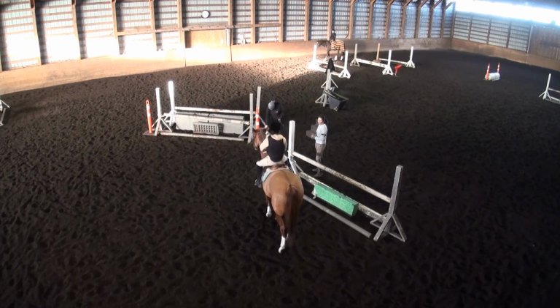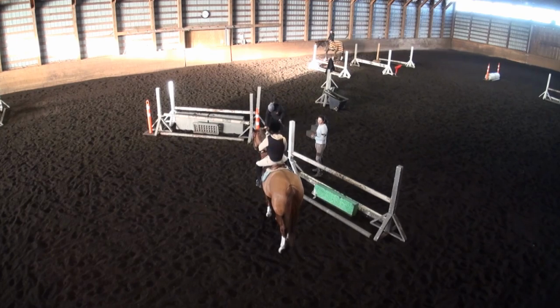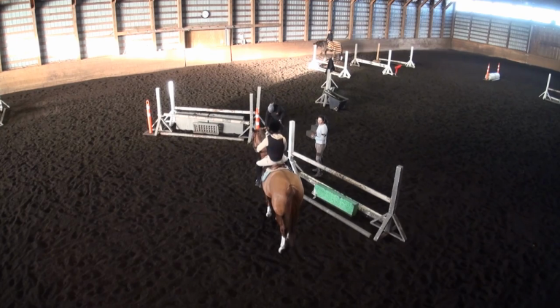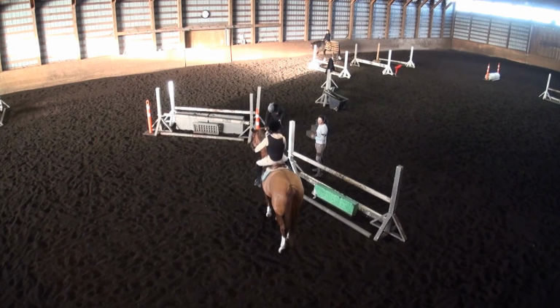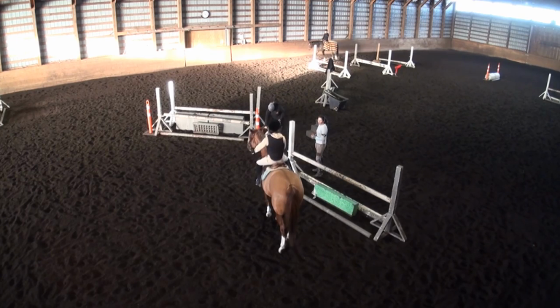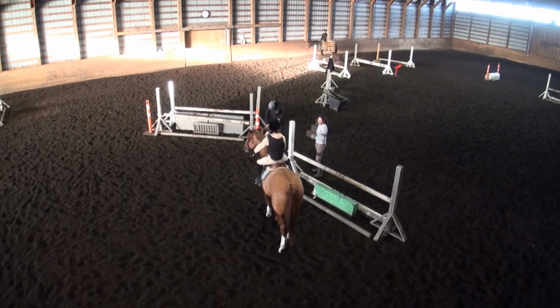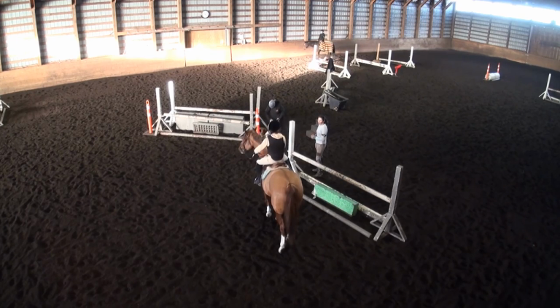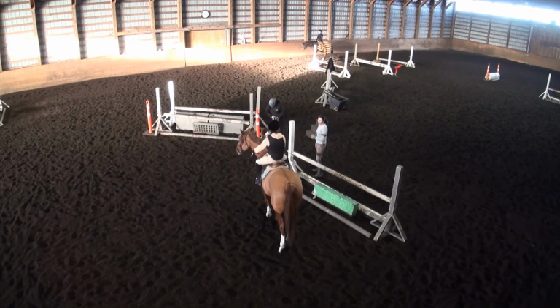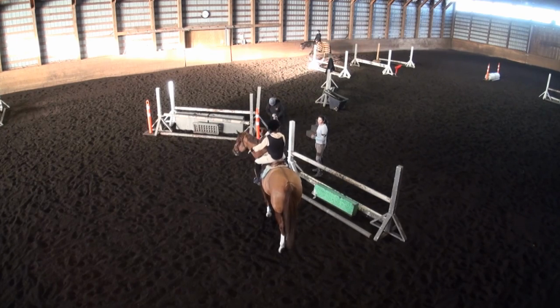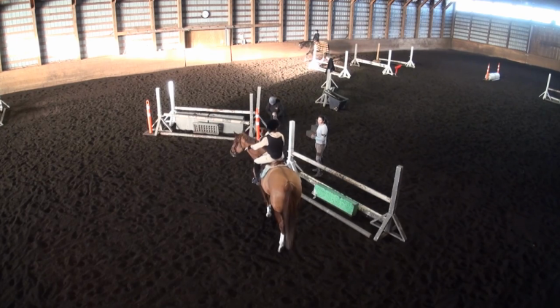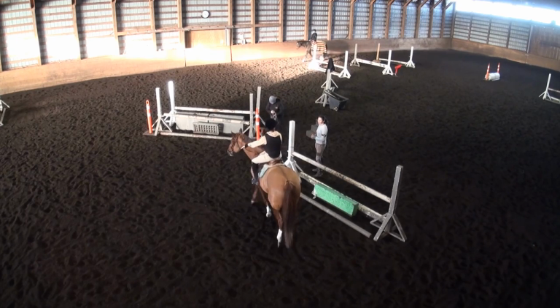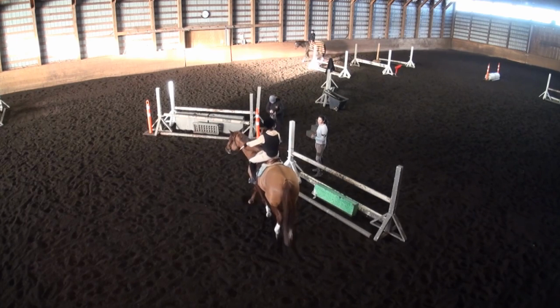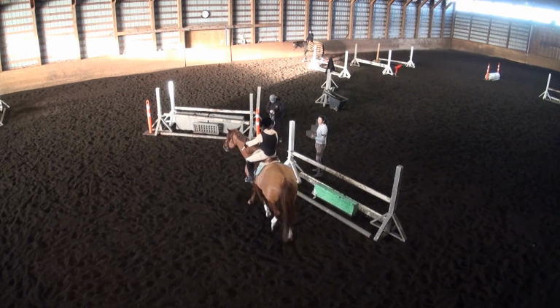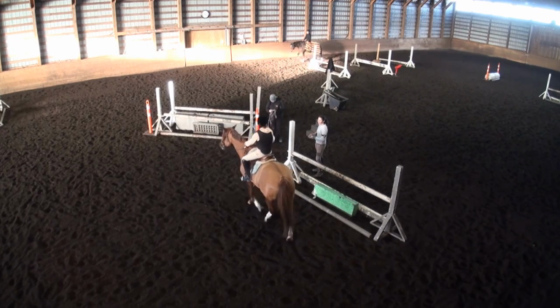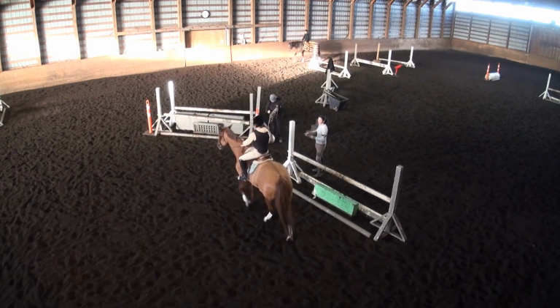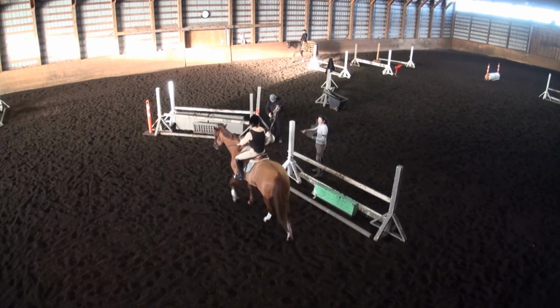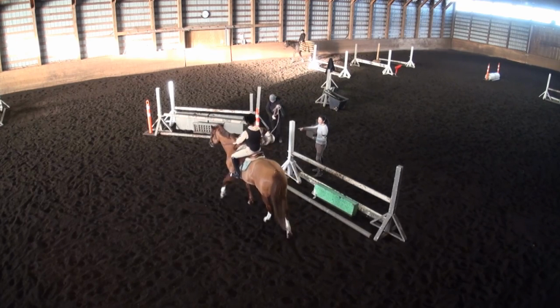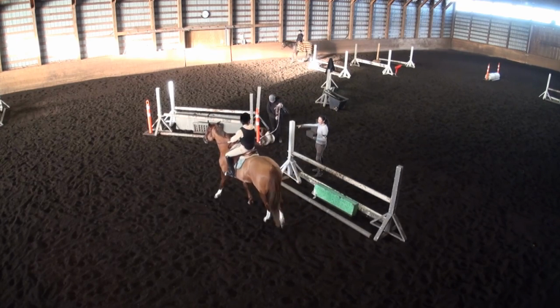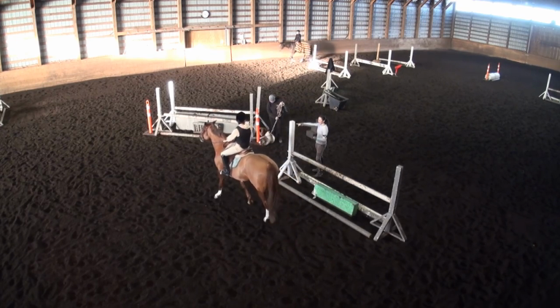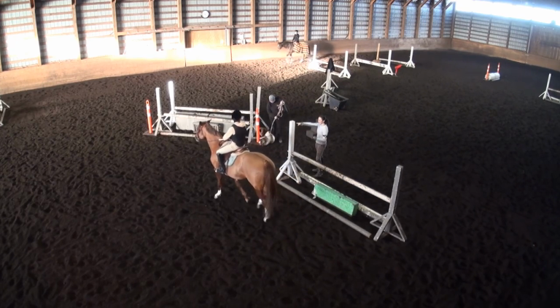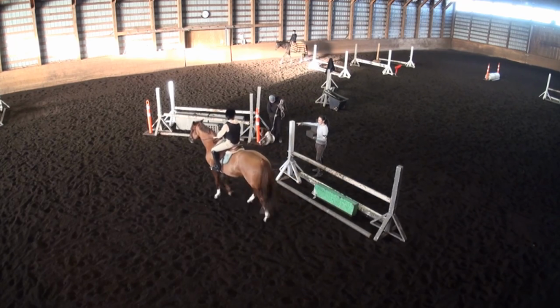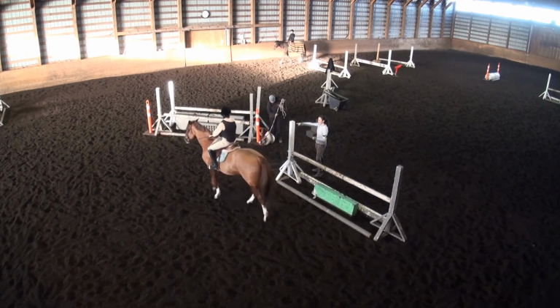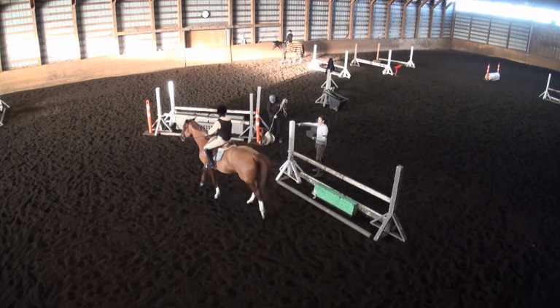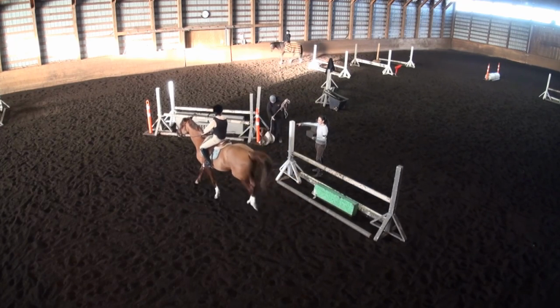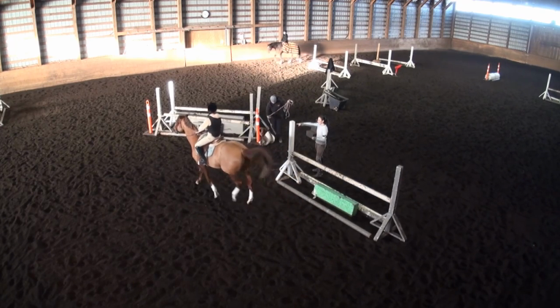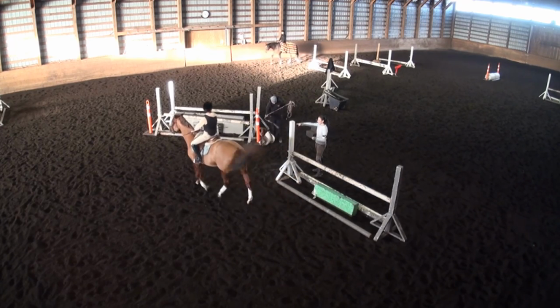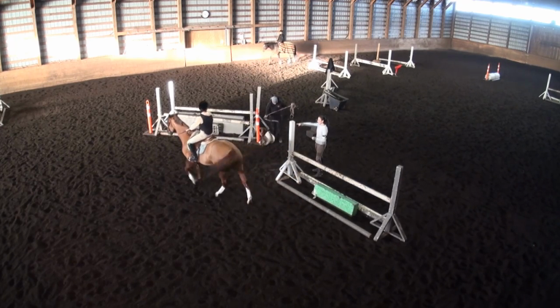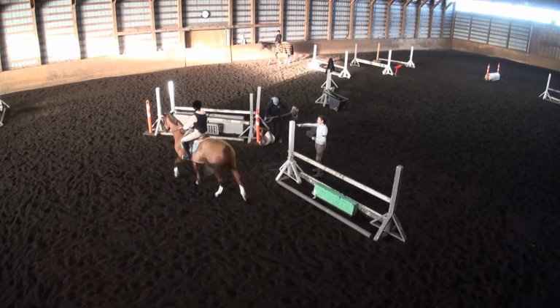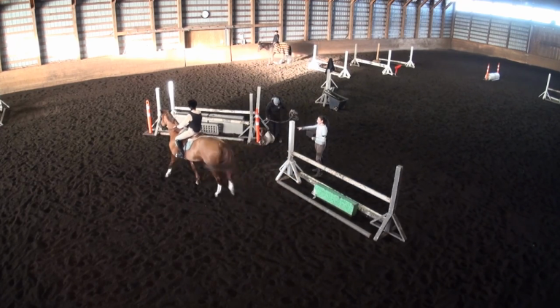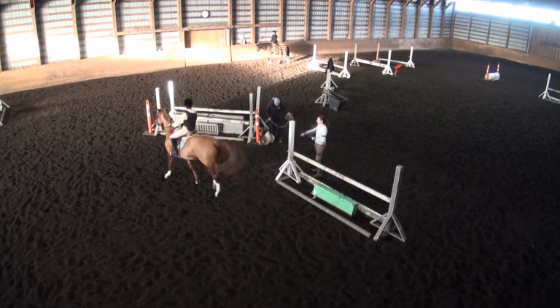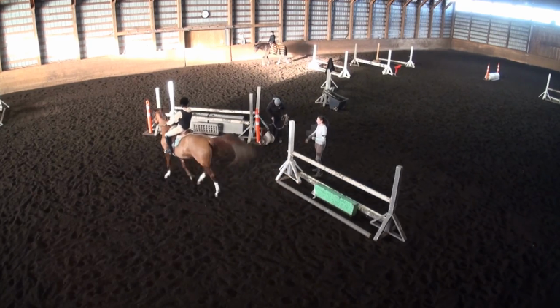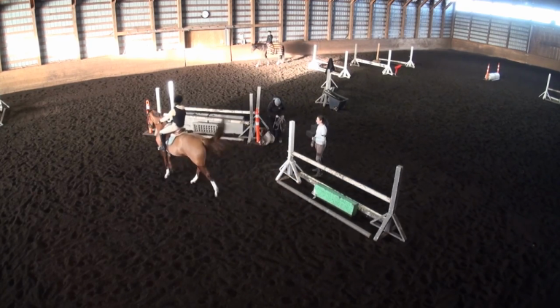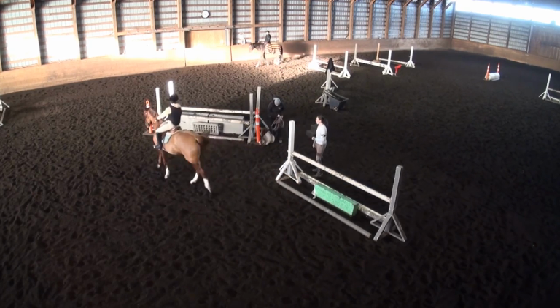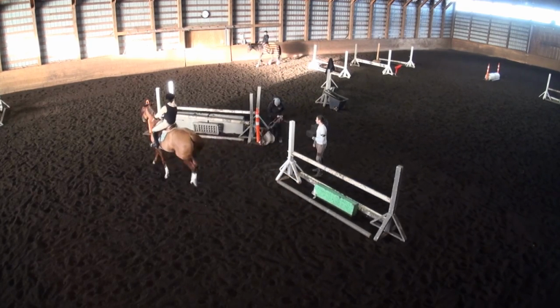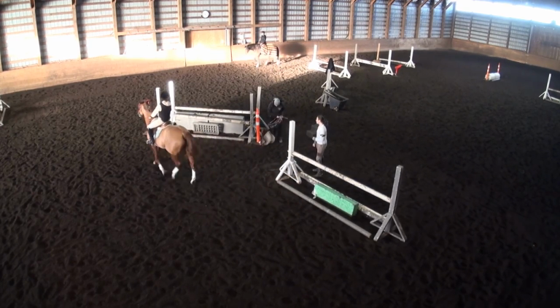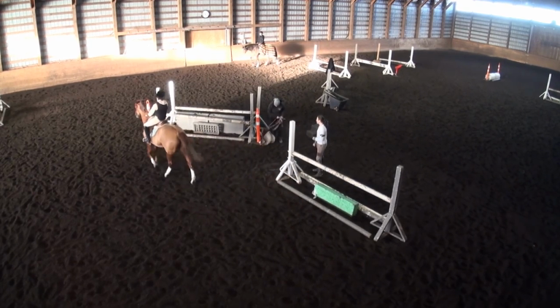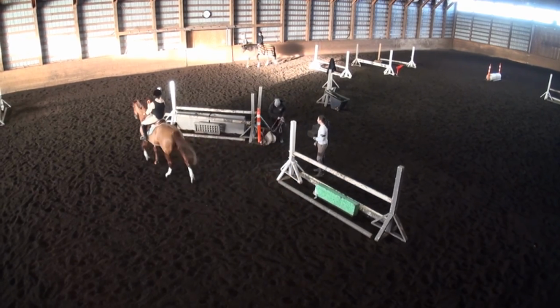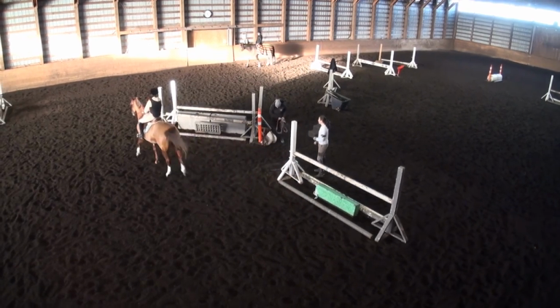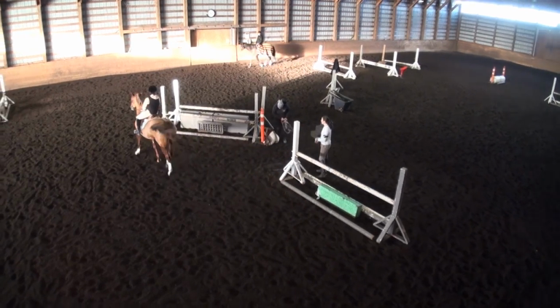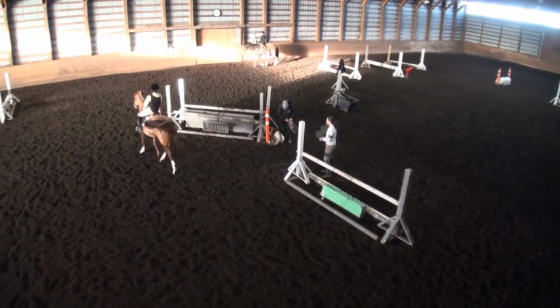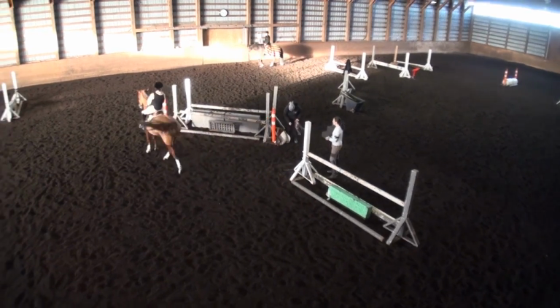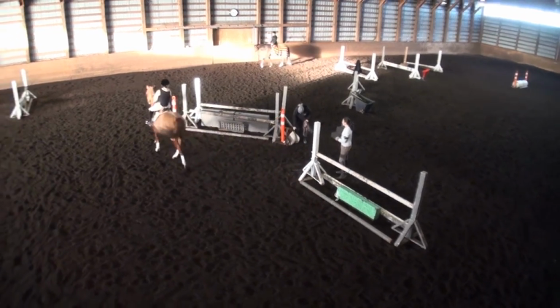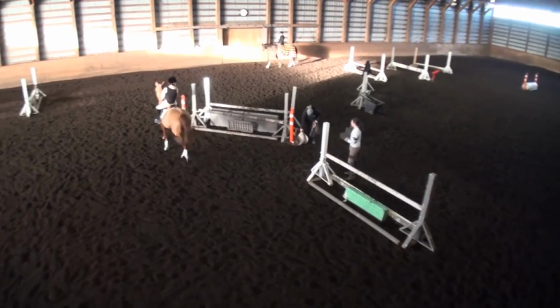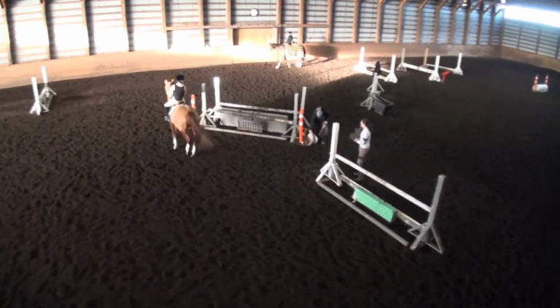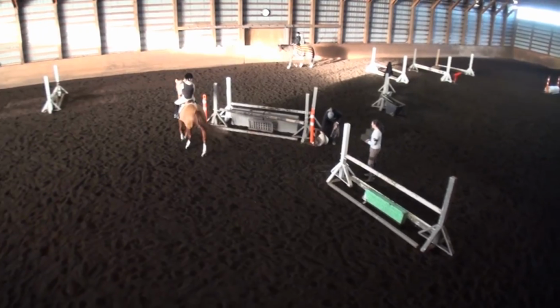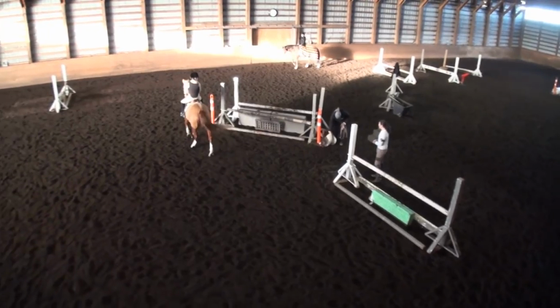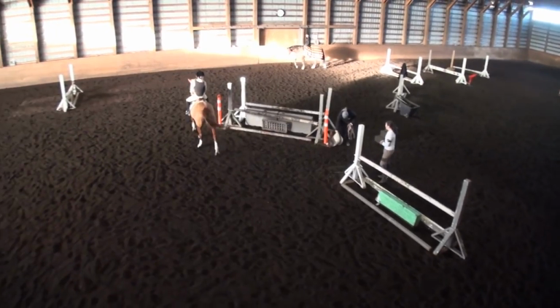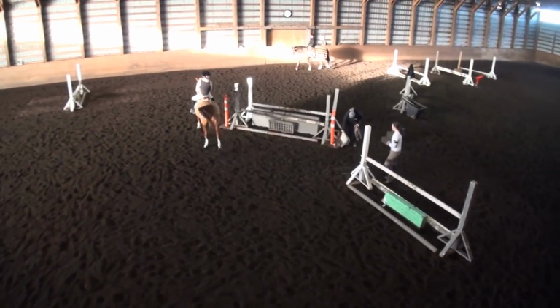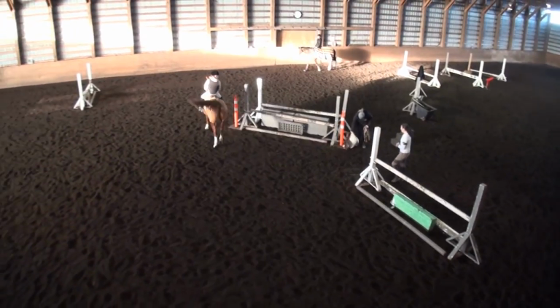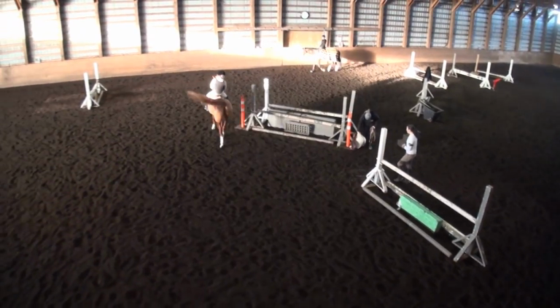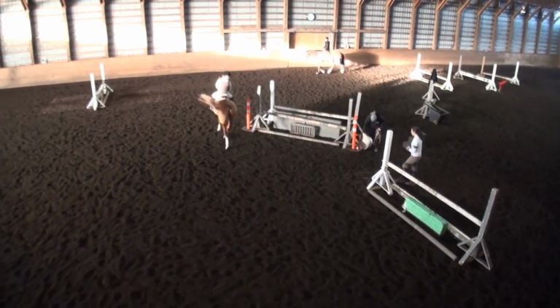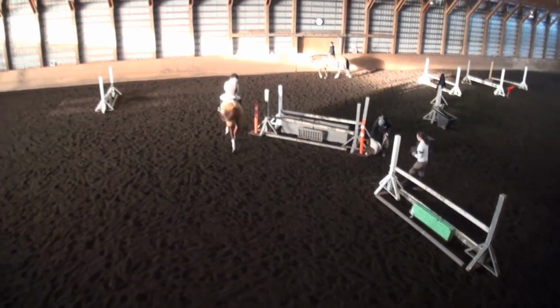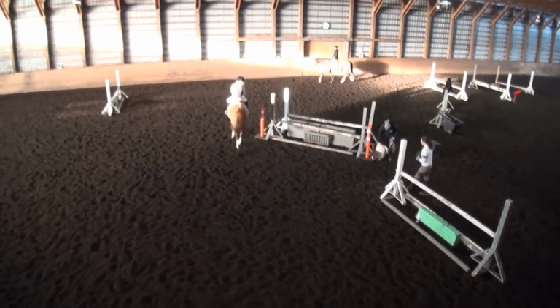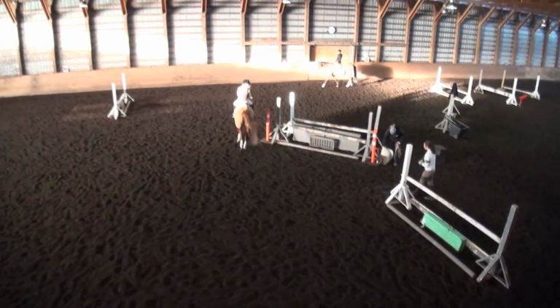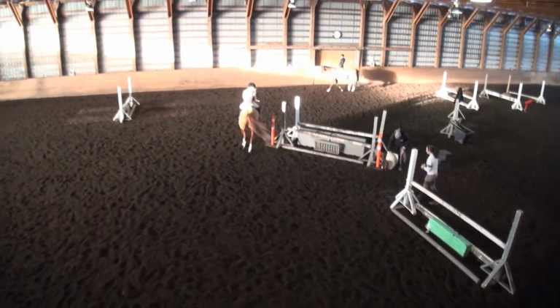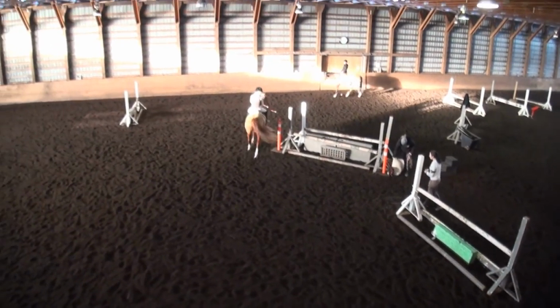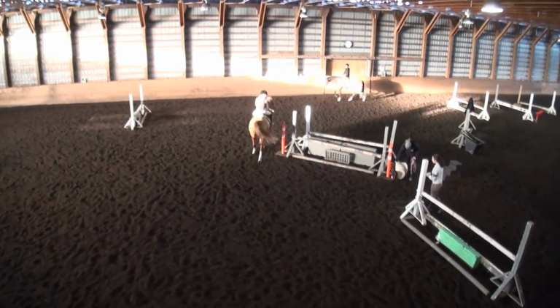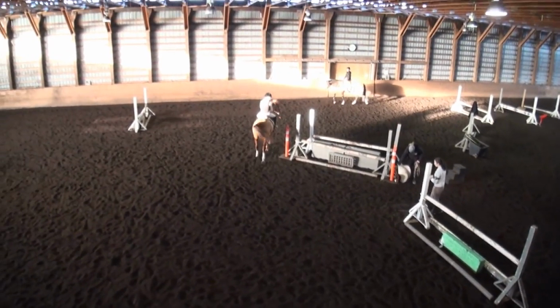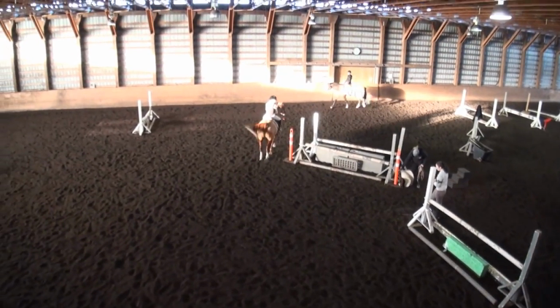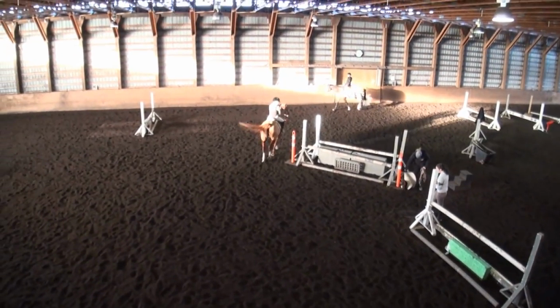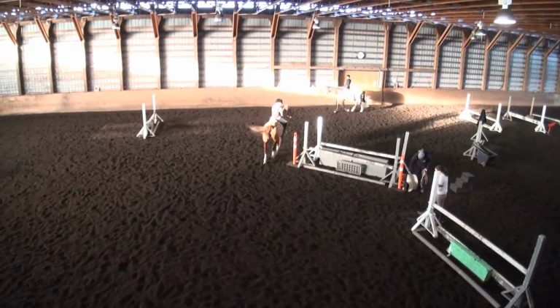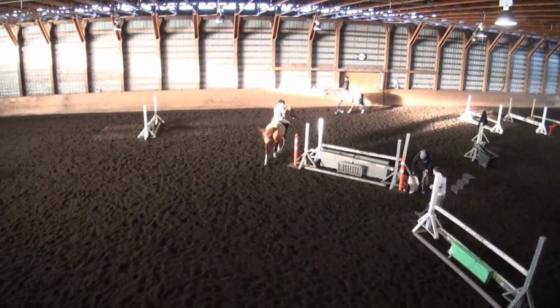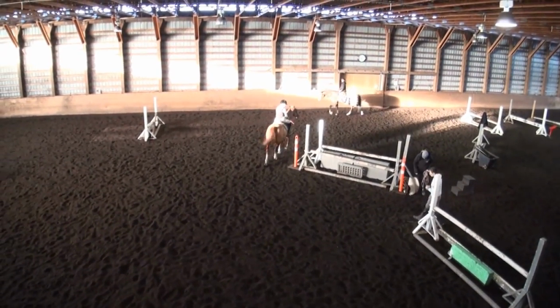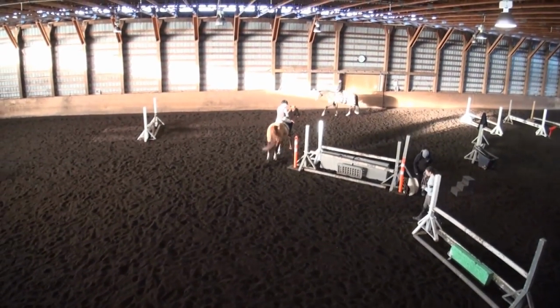So you're going to need your leg on and your eyes up here, because she hasn't jumped it yet. And there's some eye candy under the oxer.